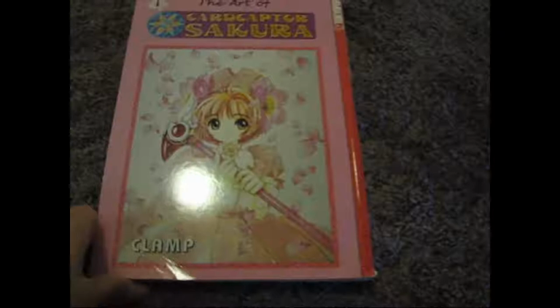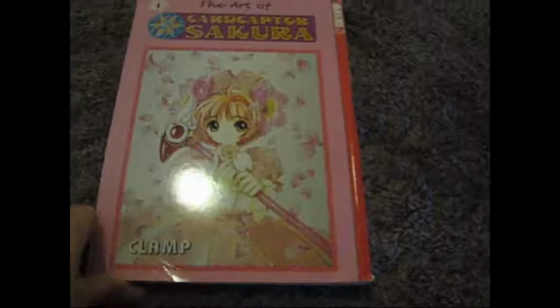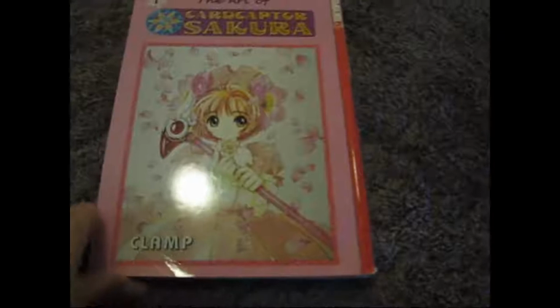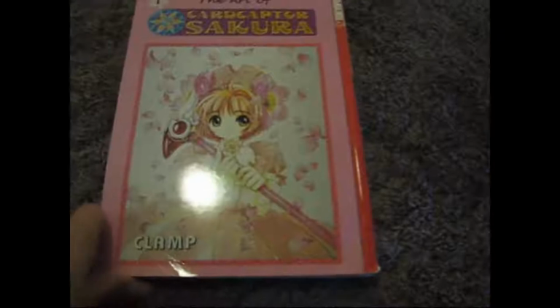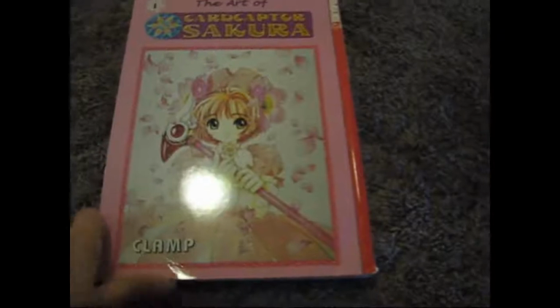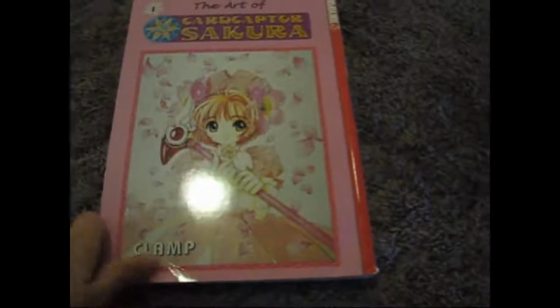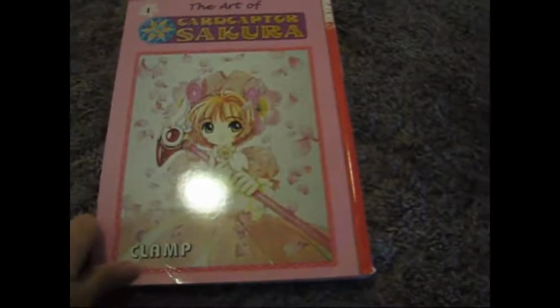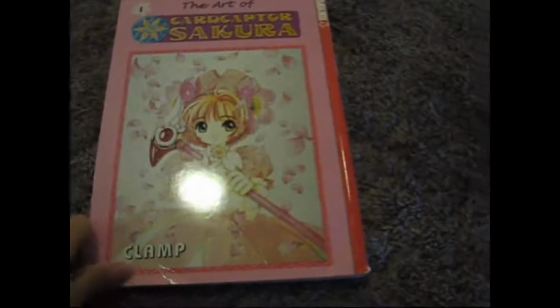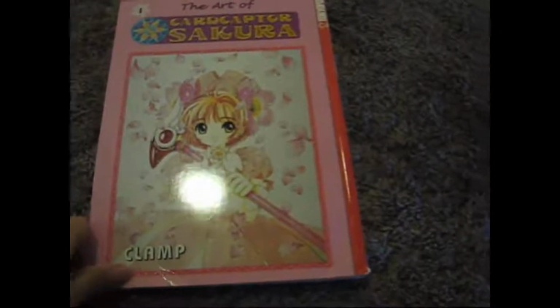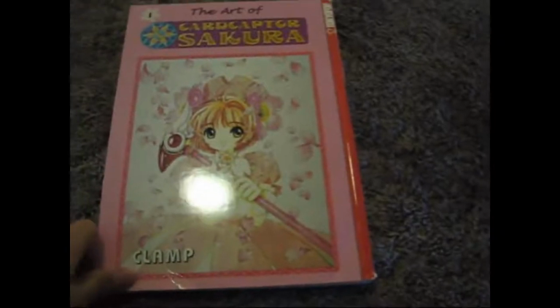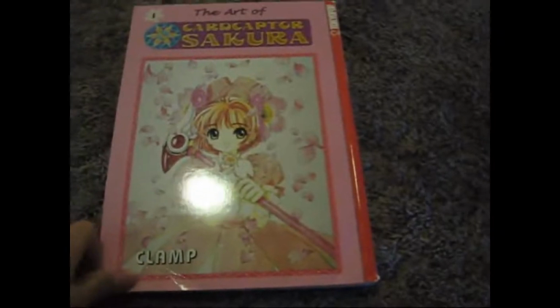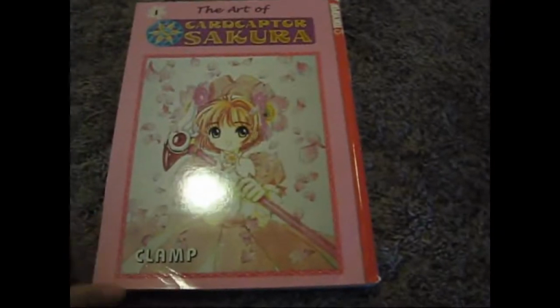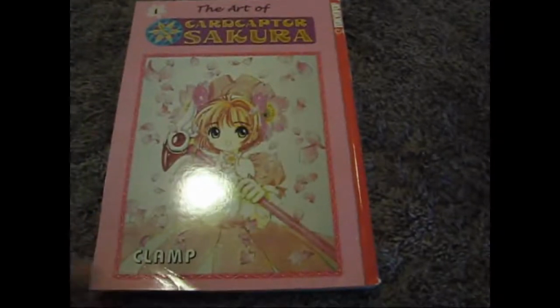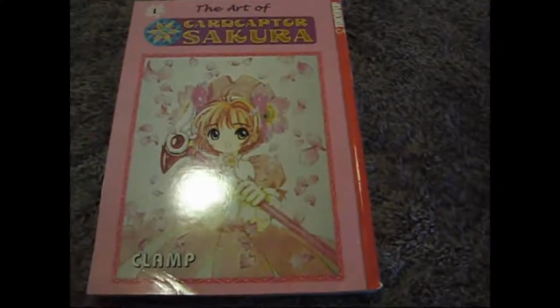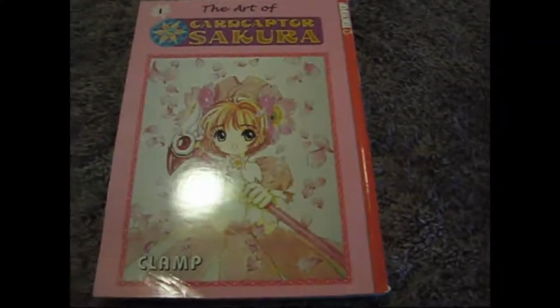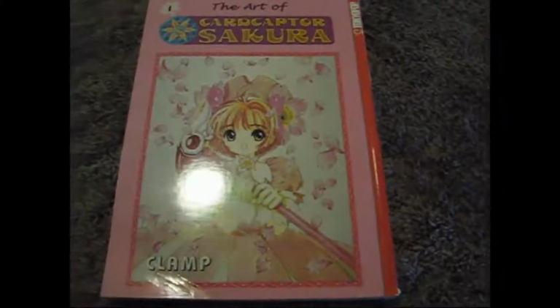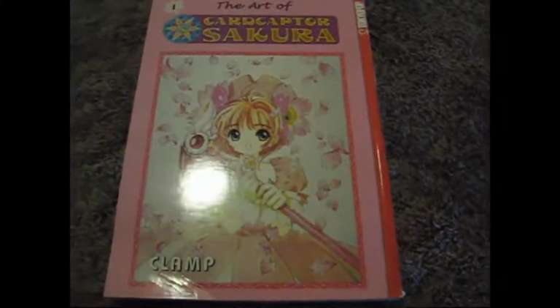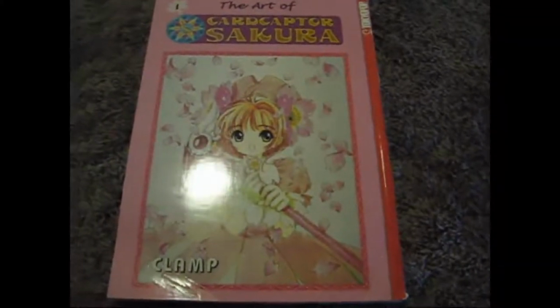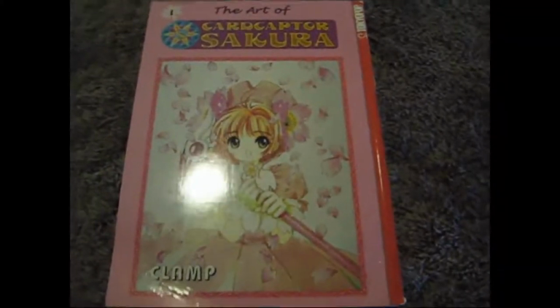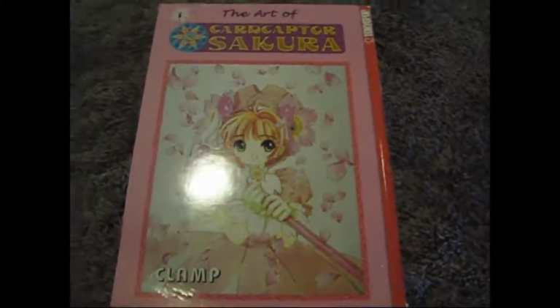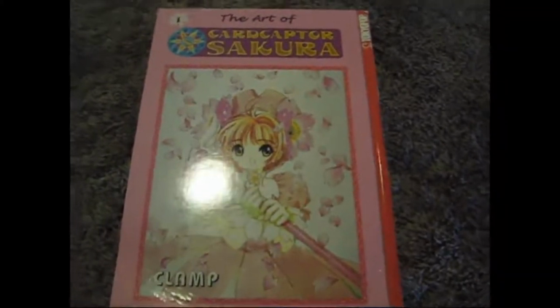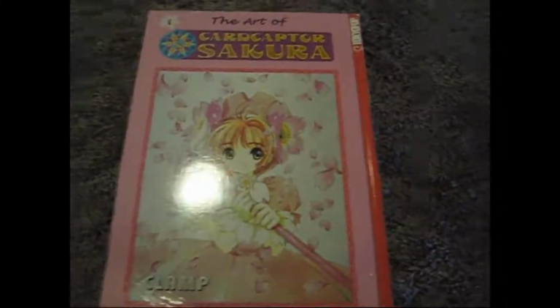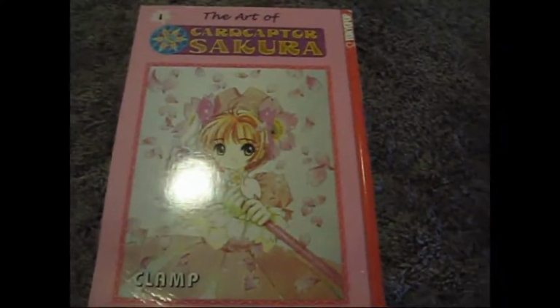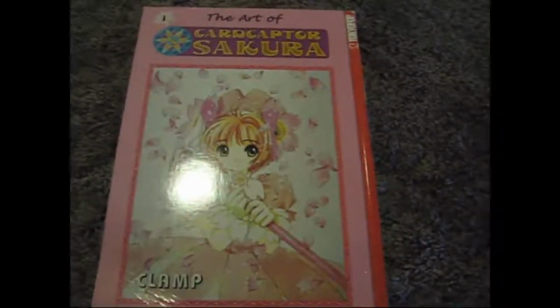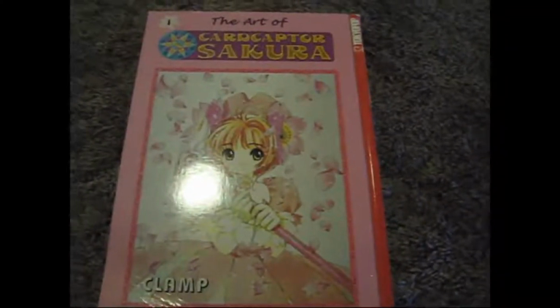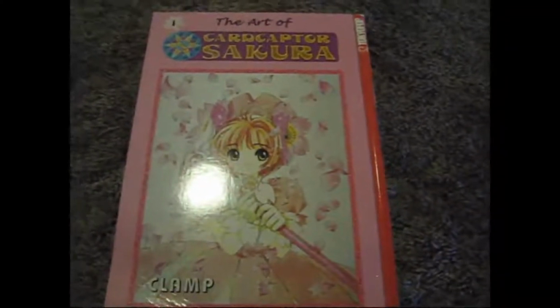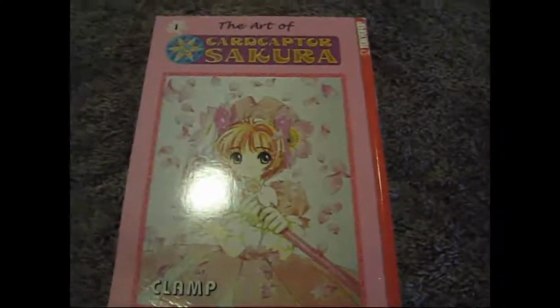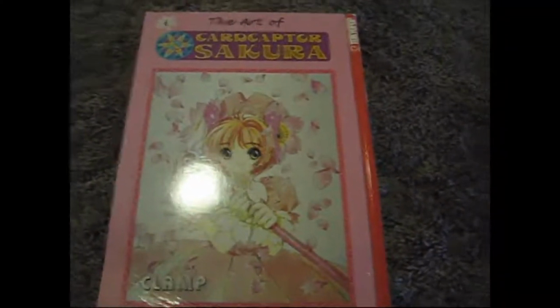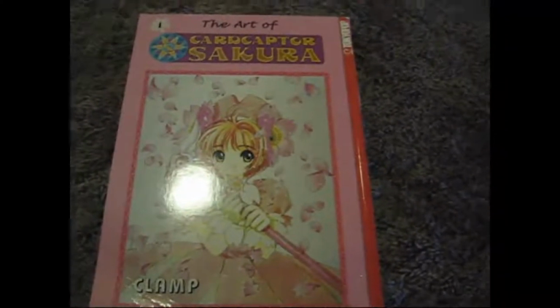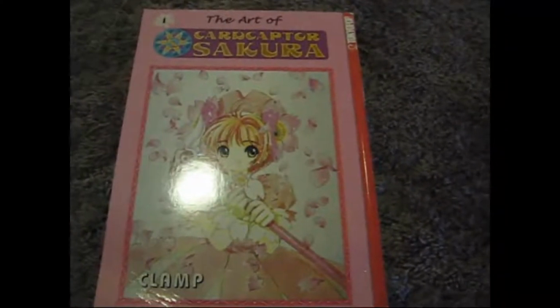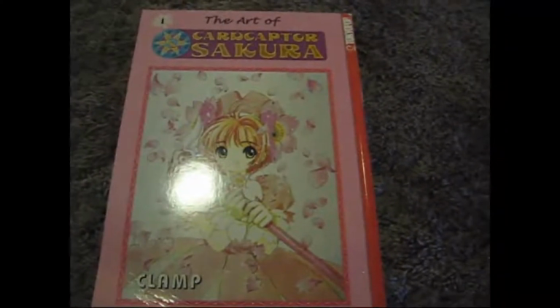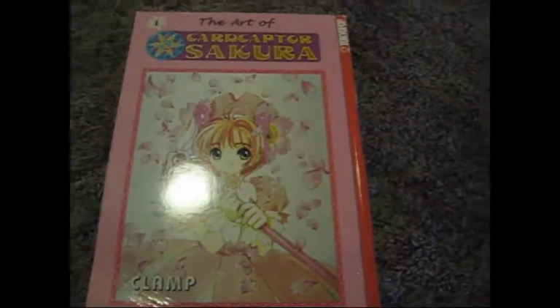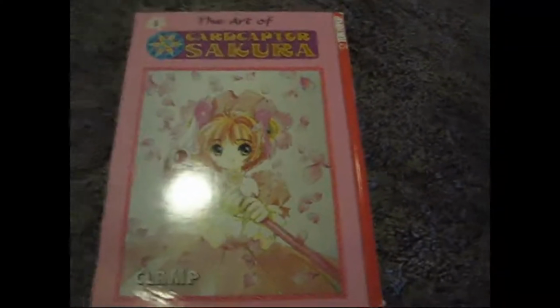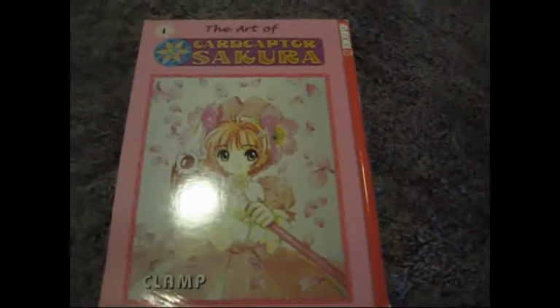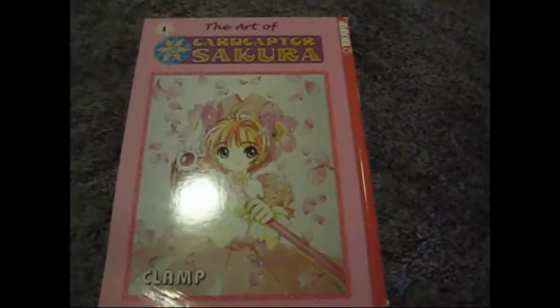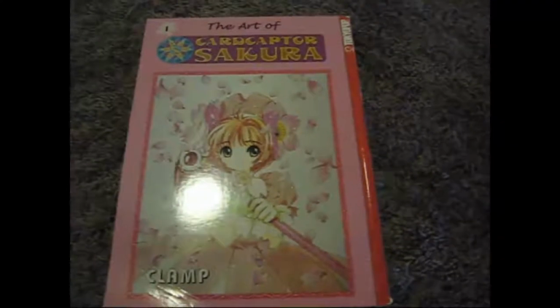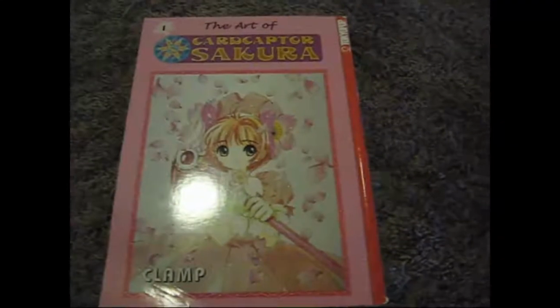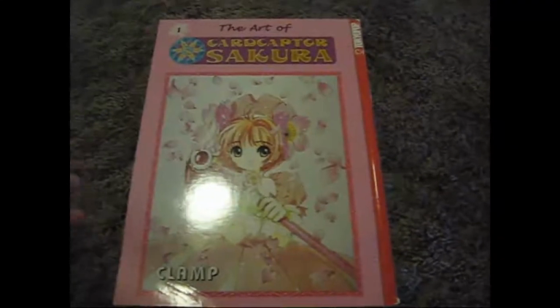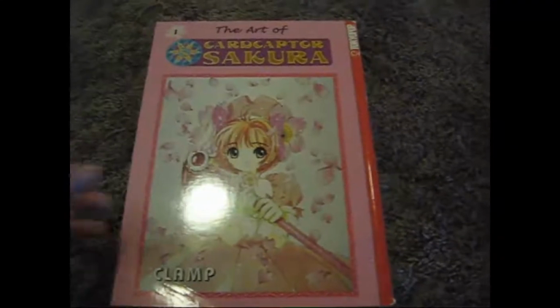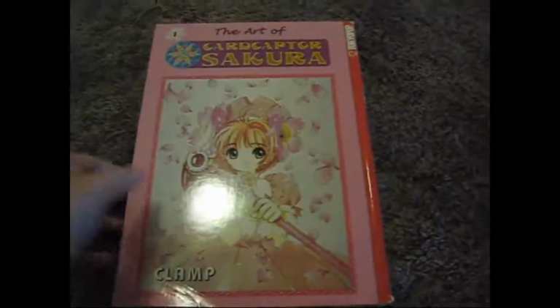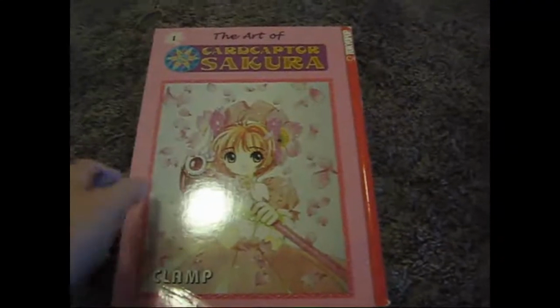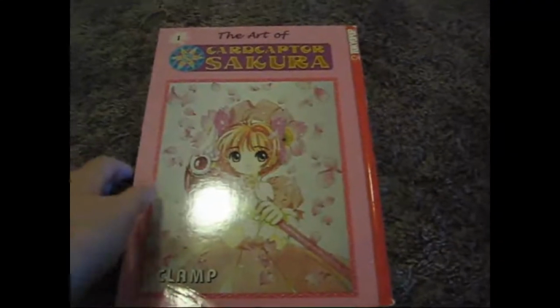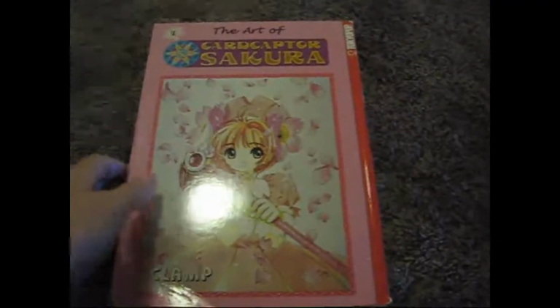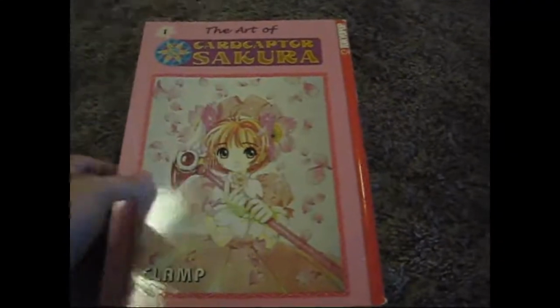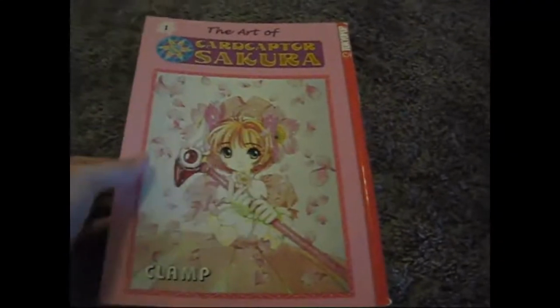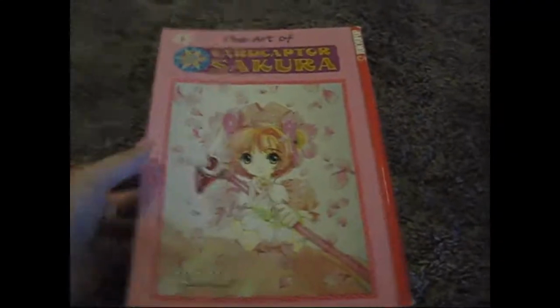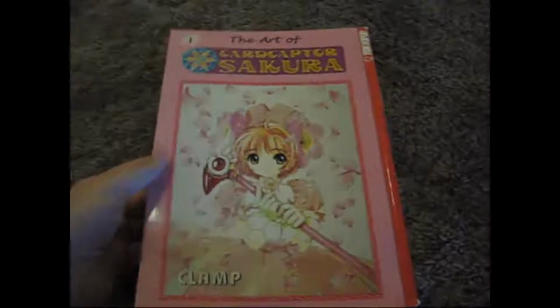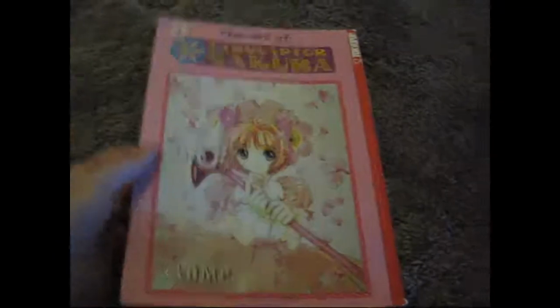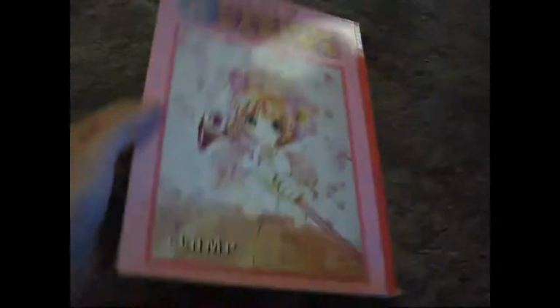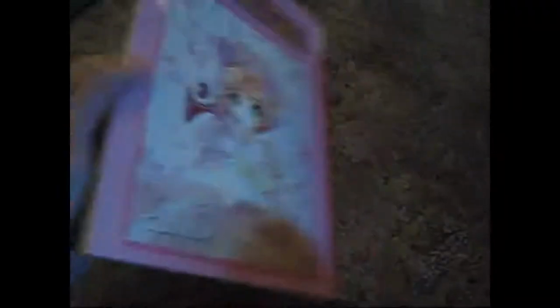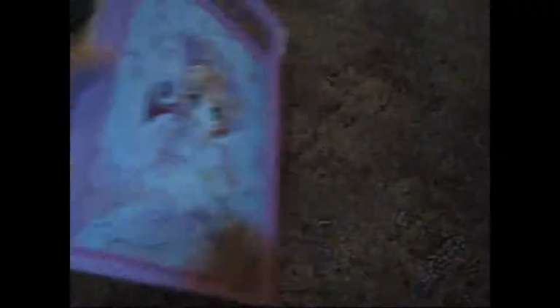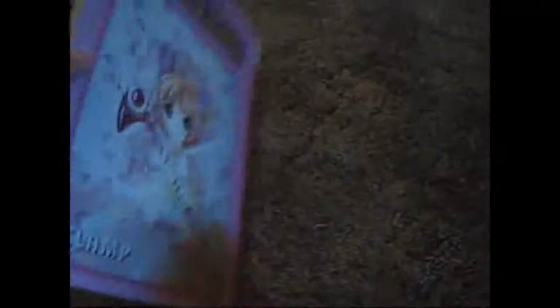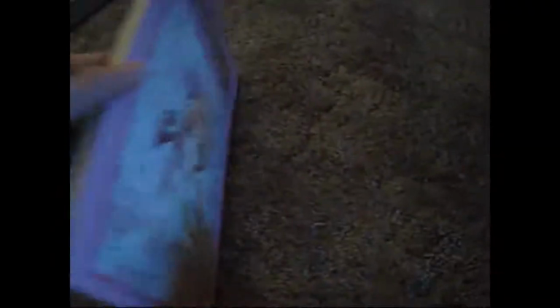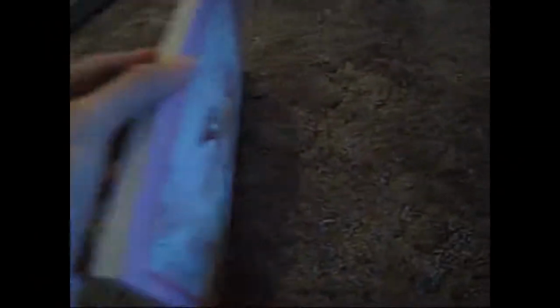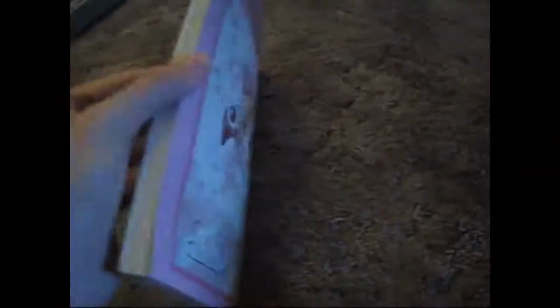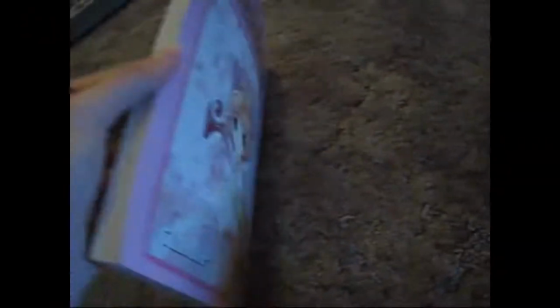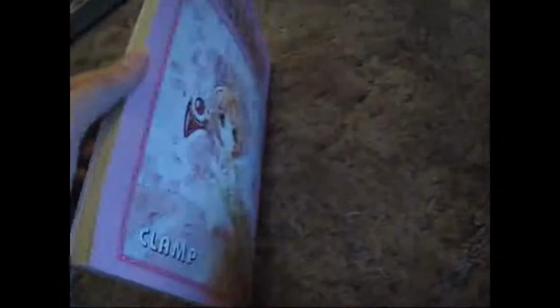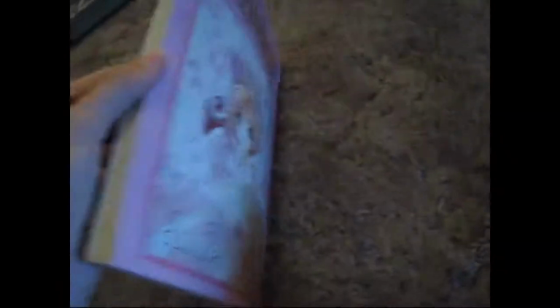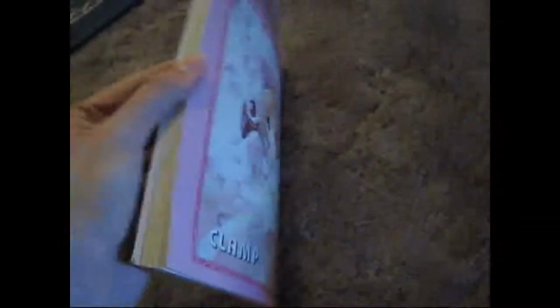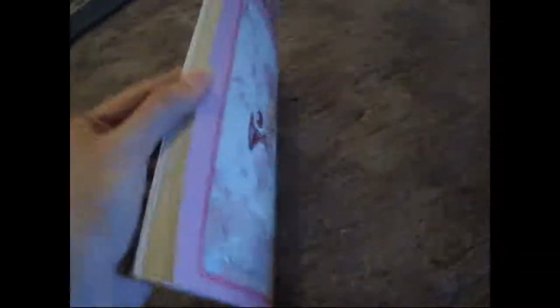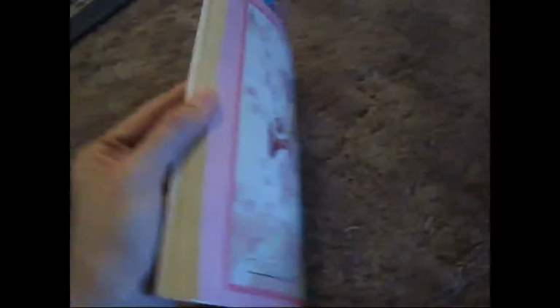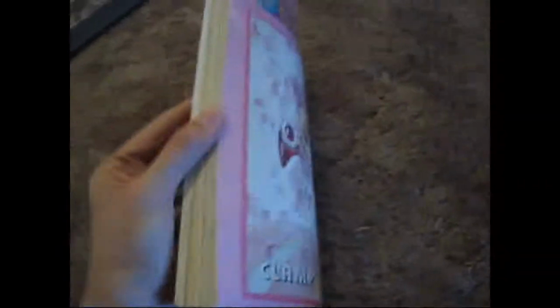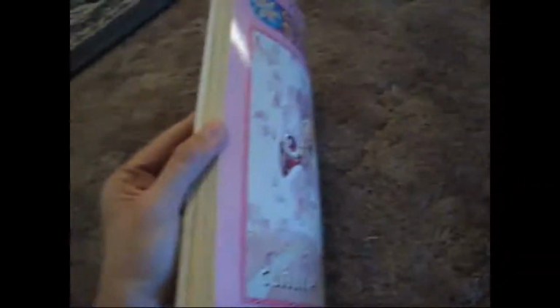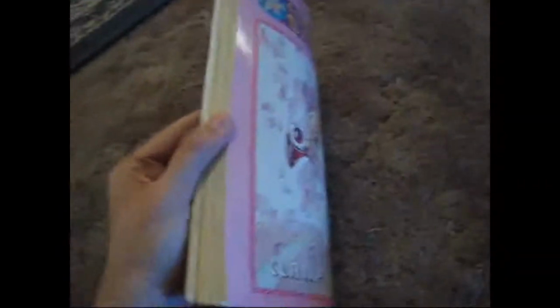This is an art book of Cardcaptor Sakura. I will sell this to any age.